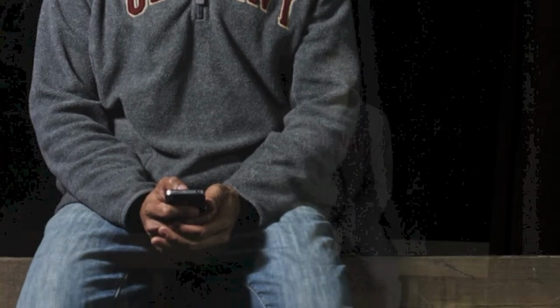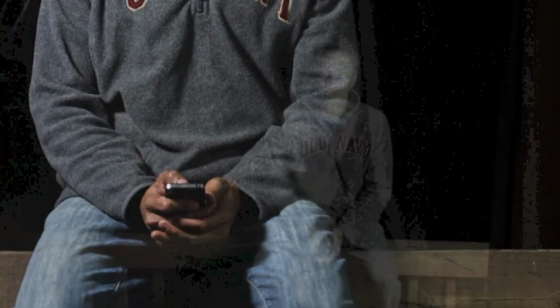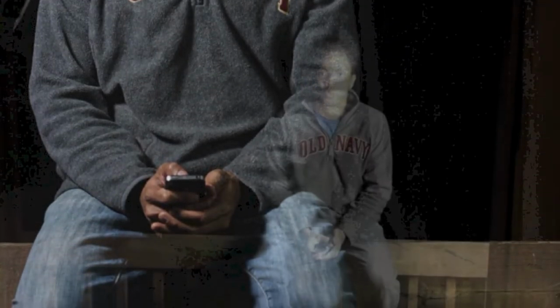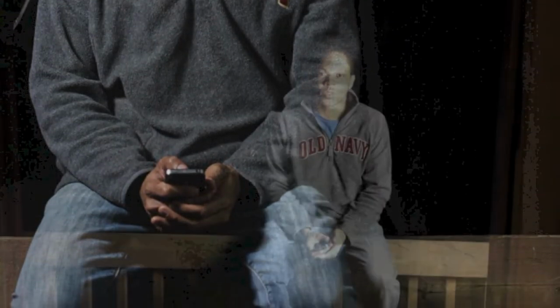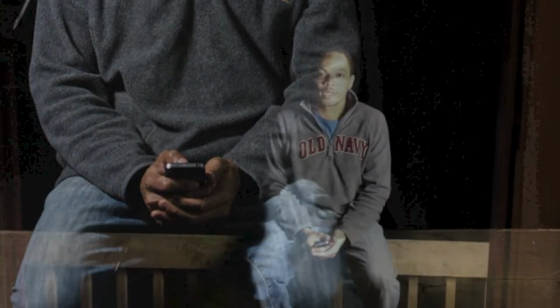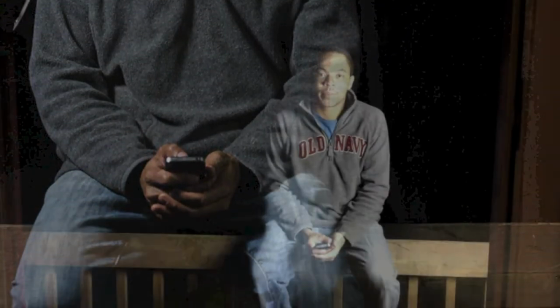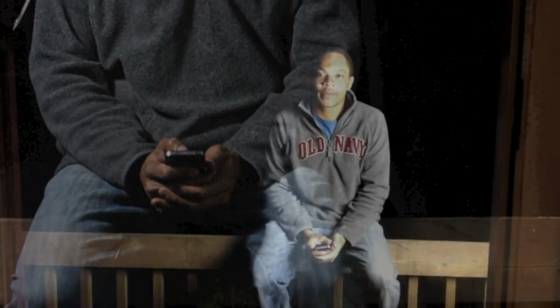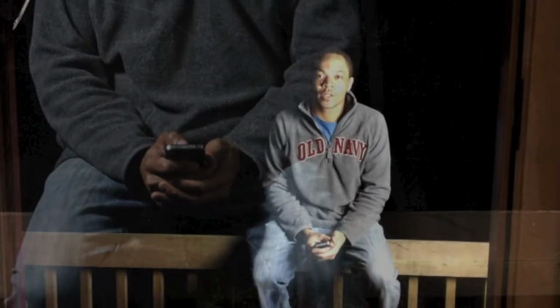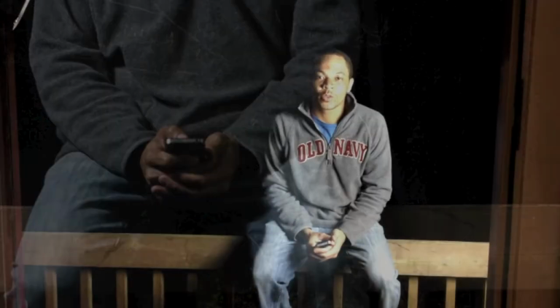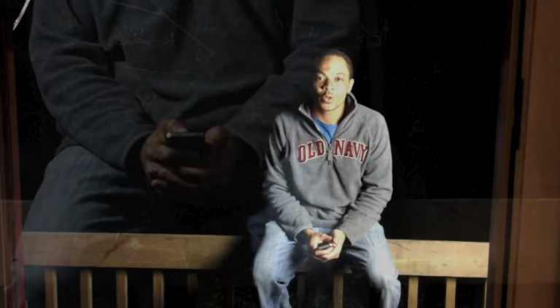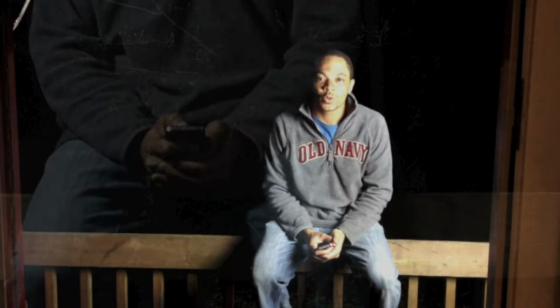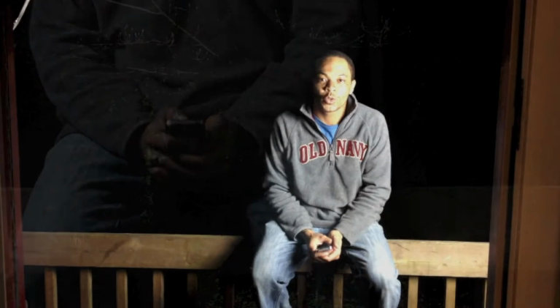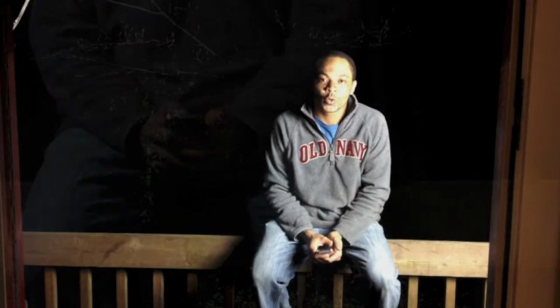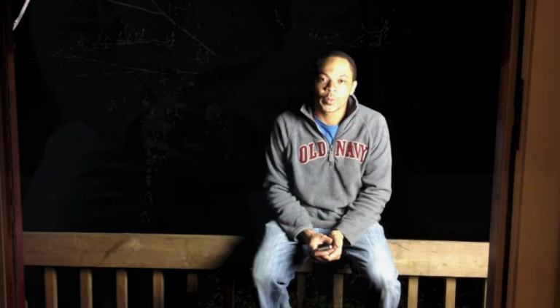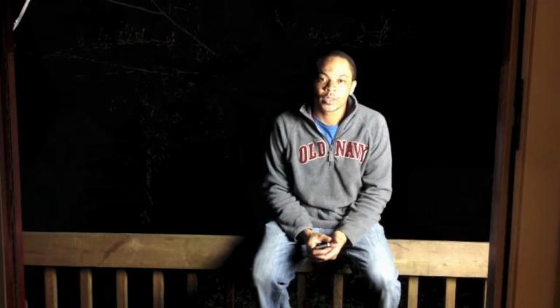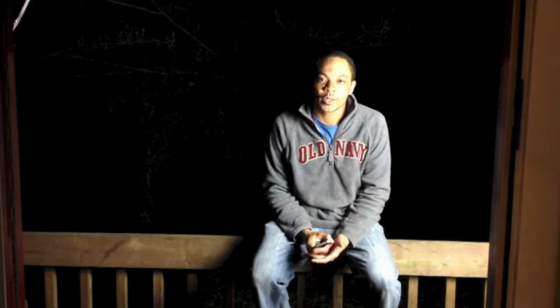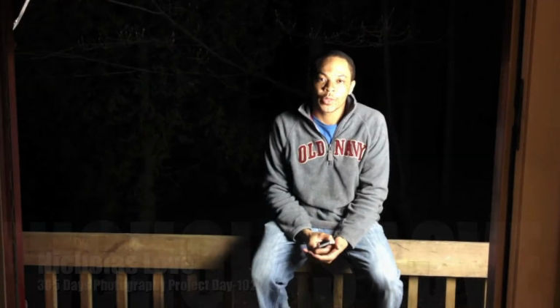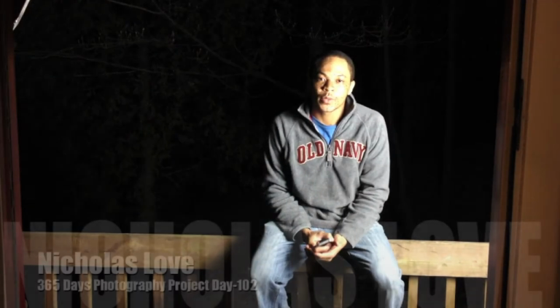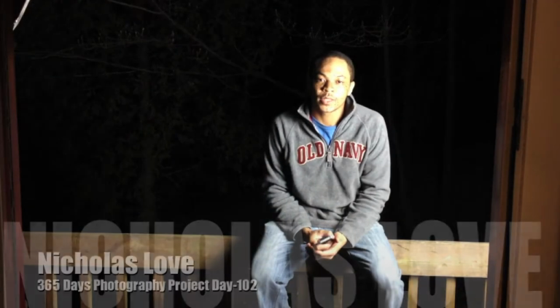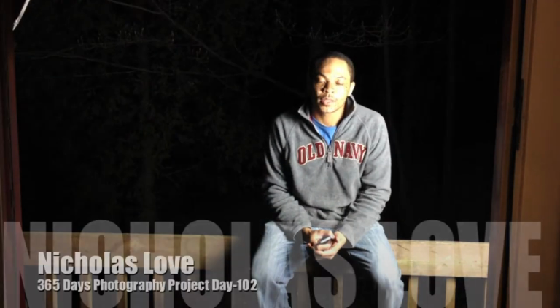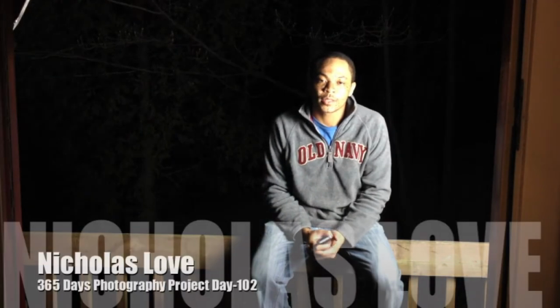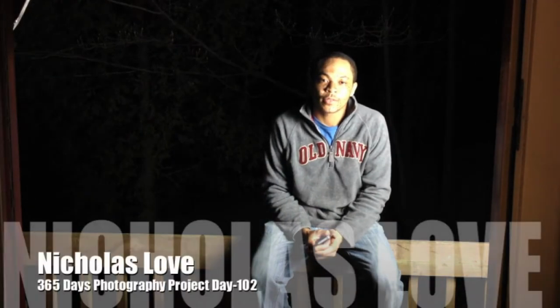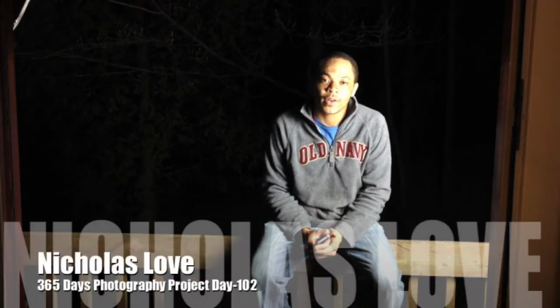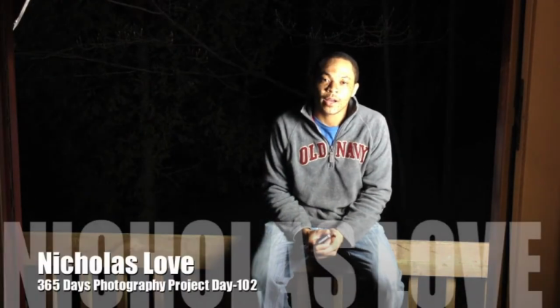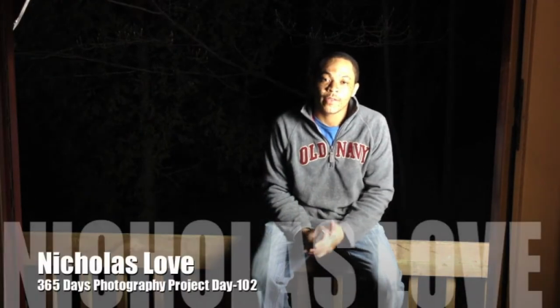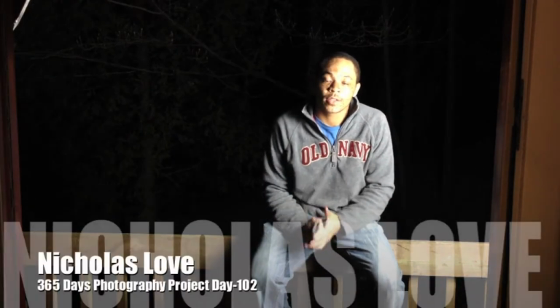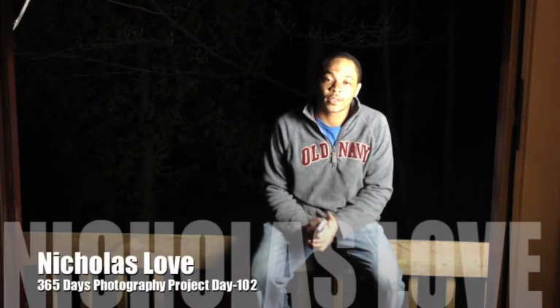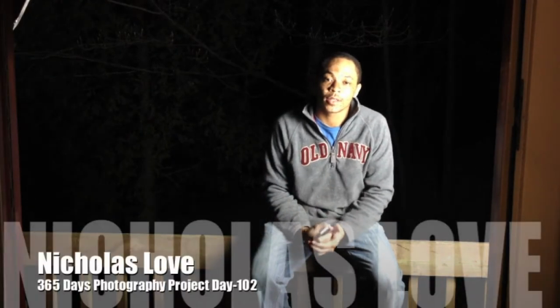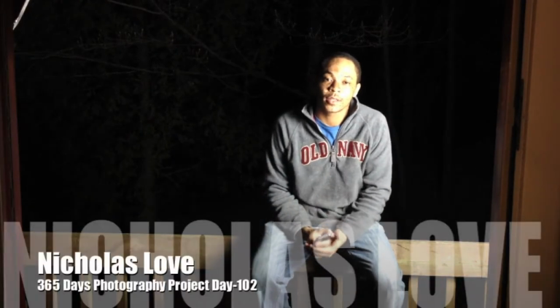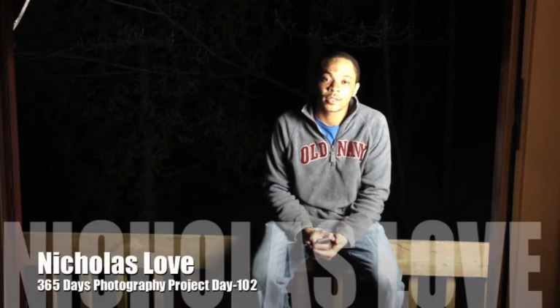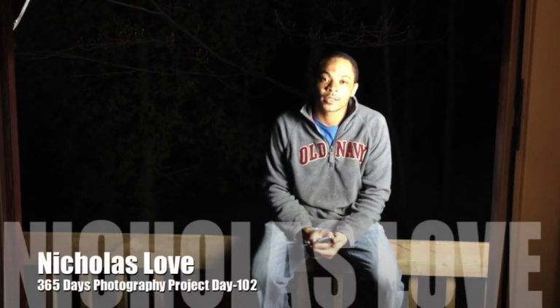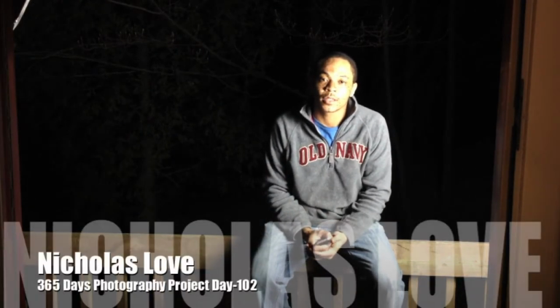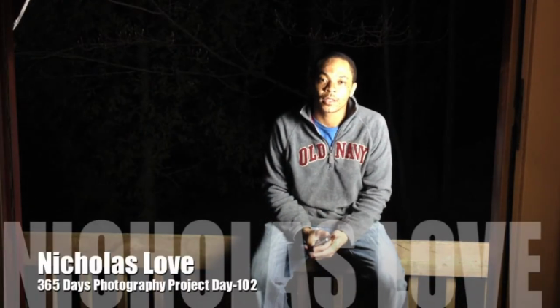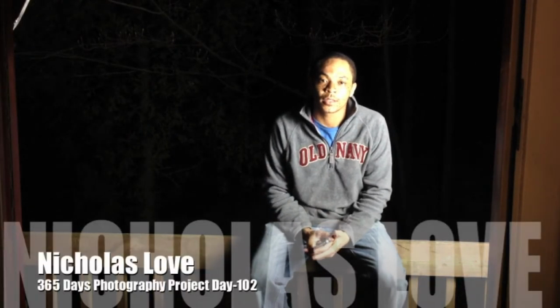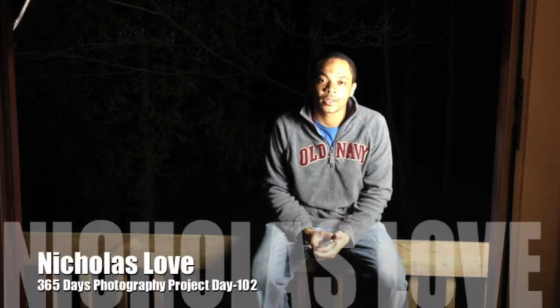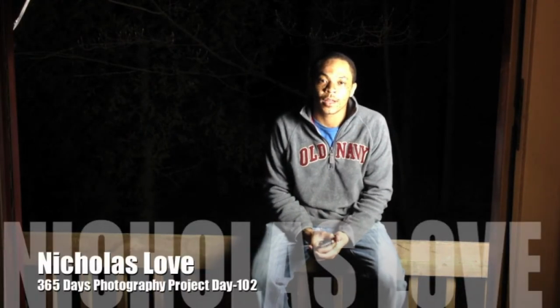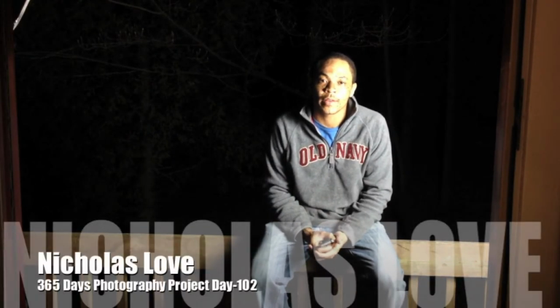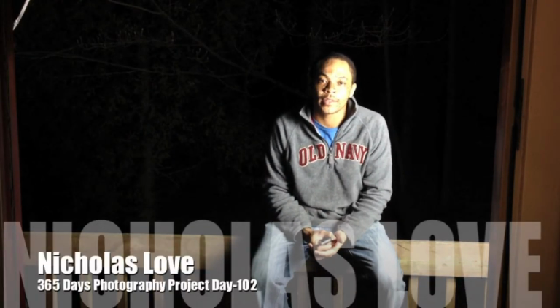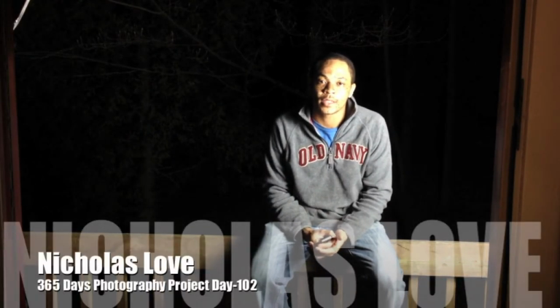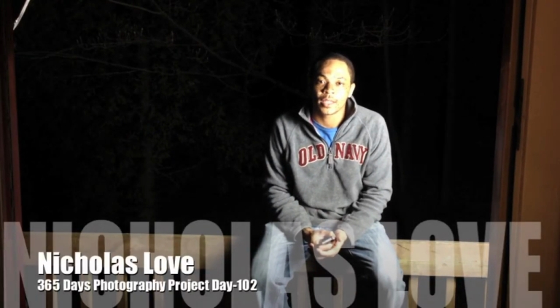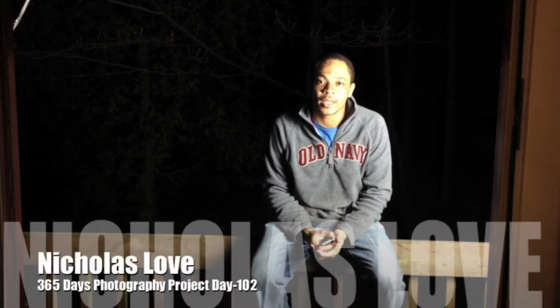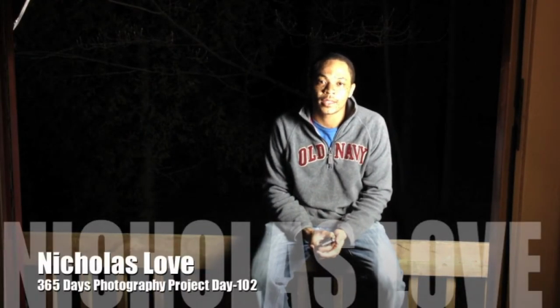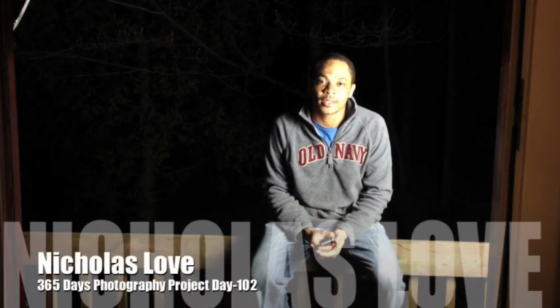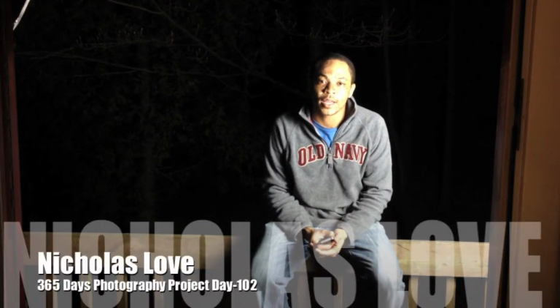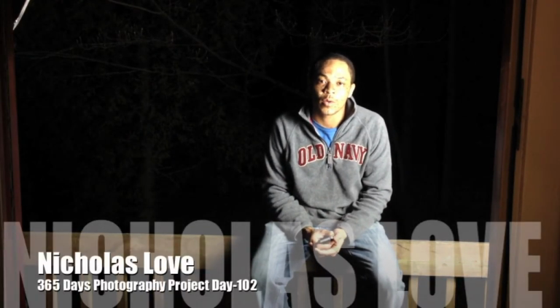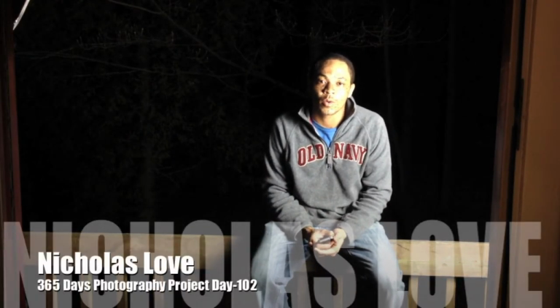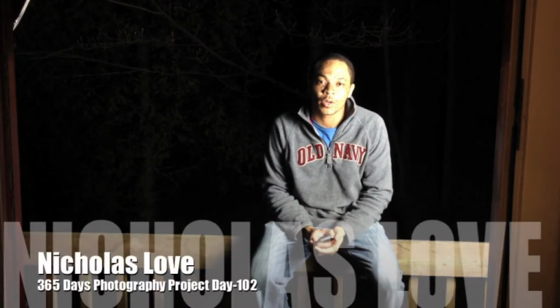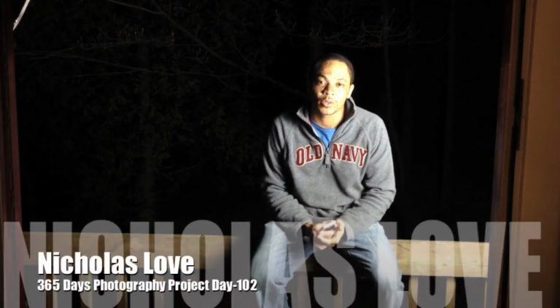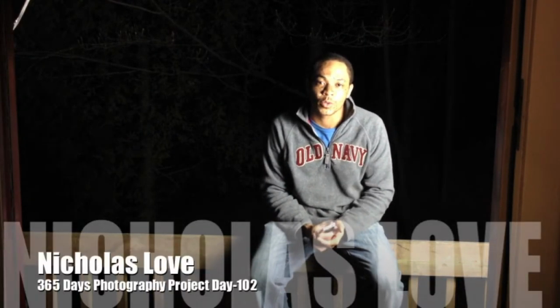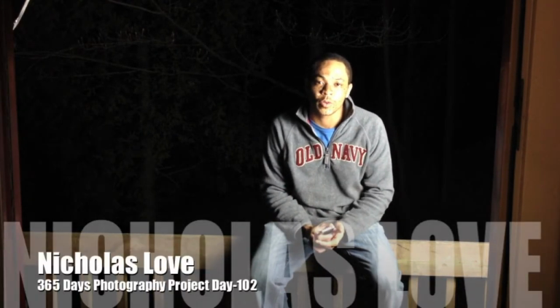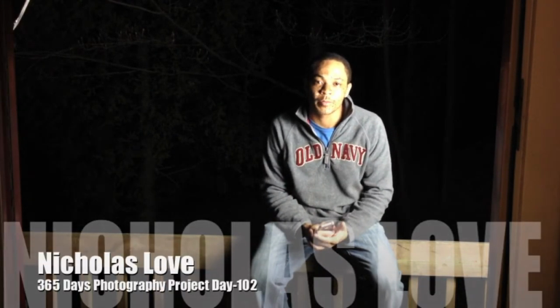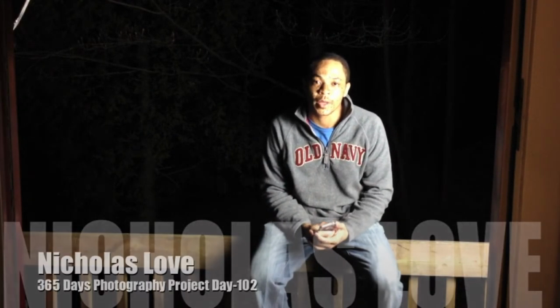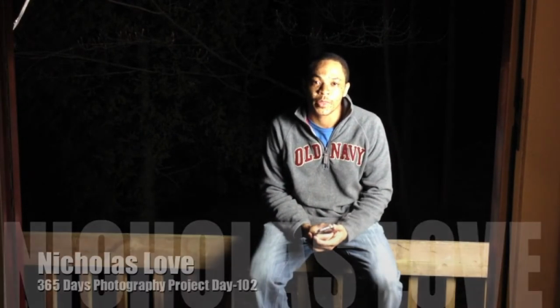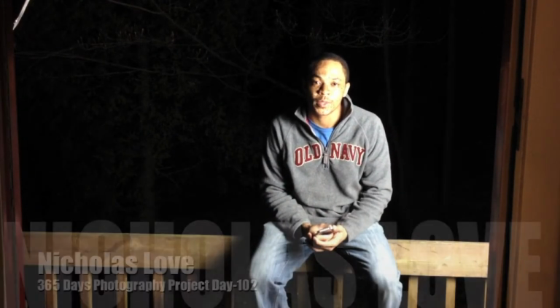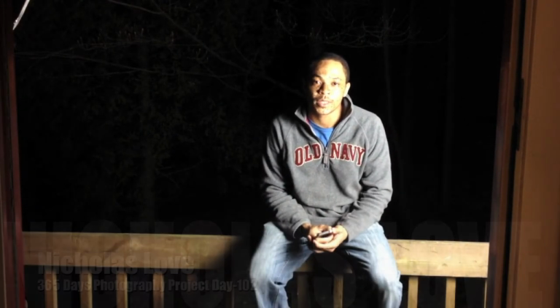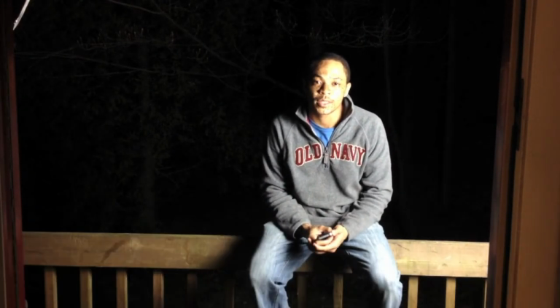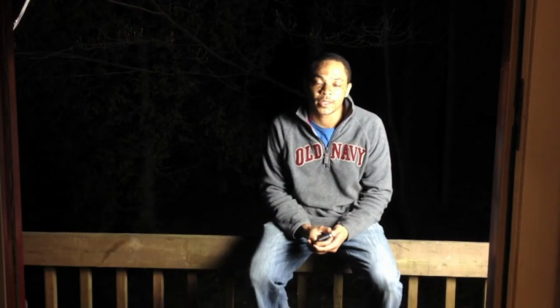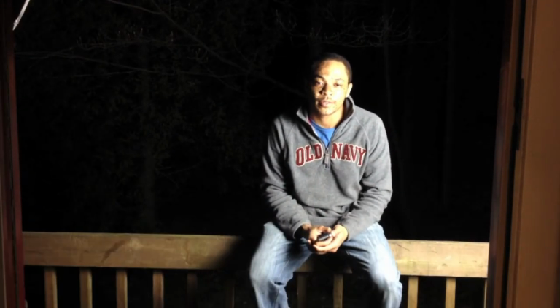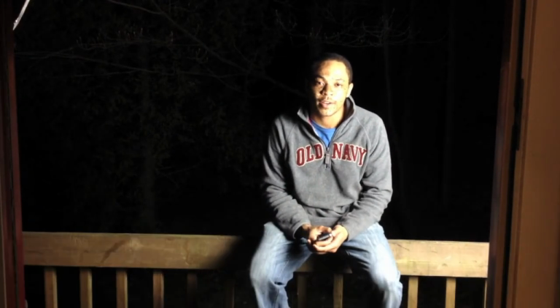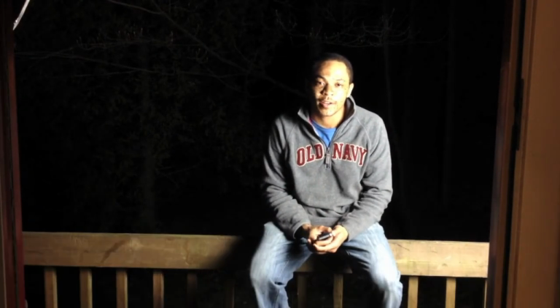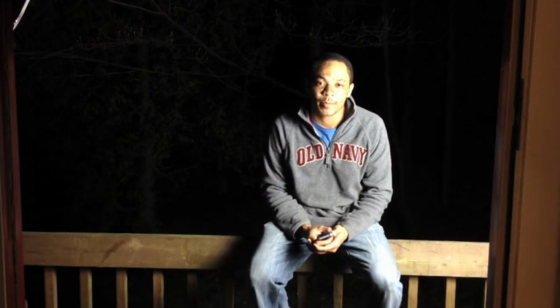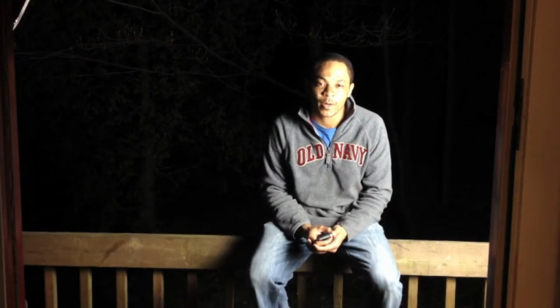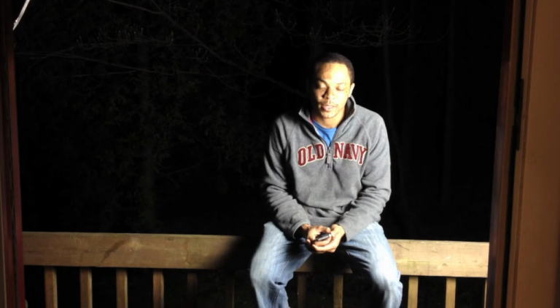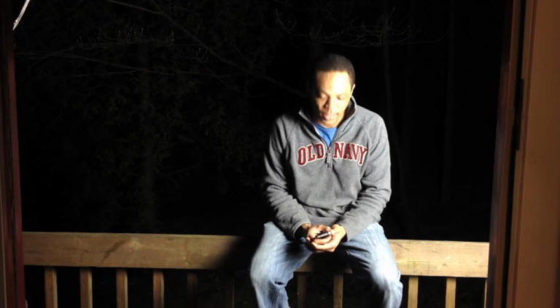What's up fellow YouTubers and 365ers? This is NicholasLub and today is day 102 of my 365 project.